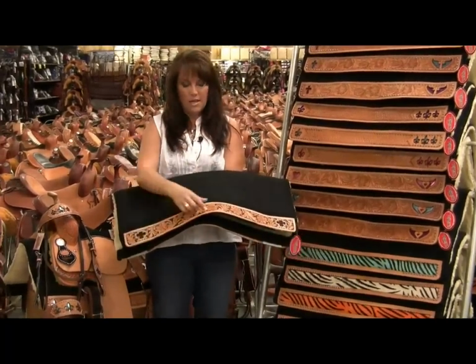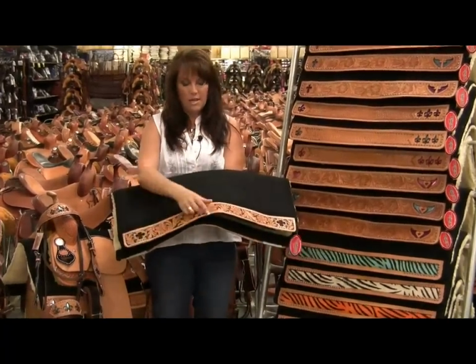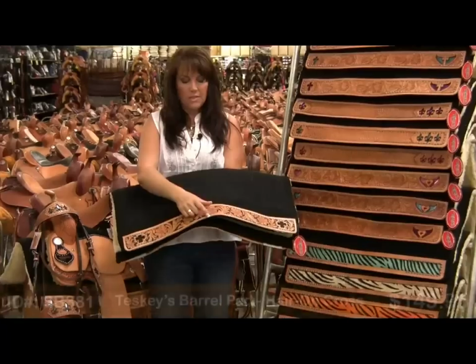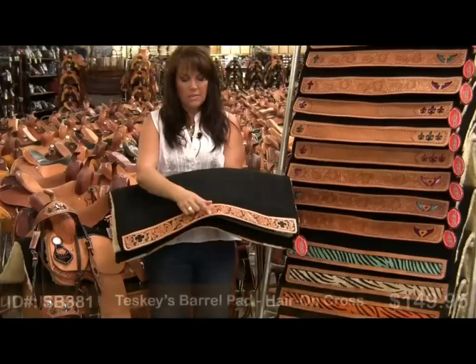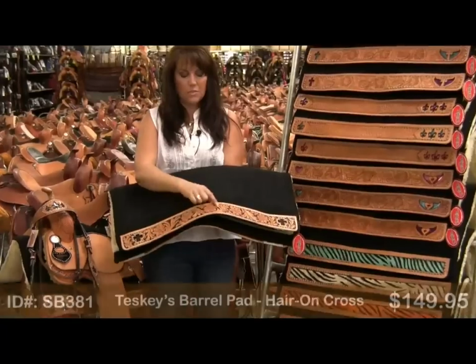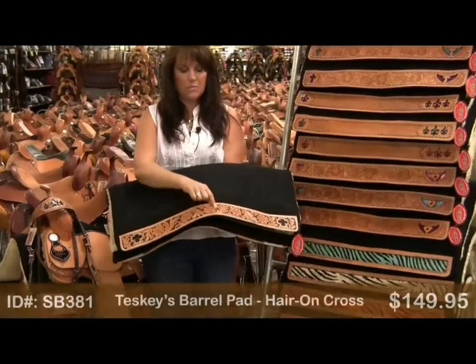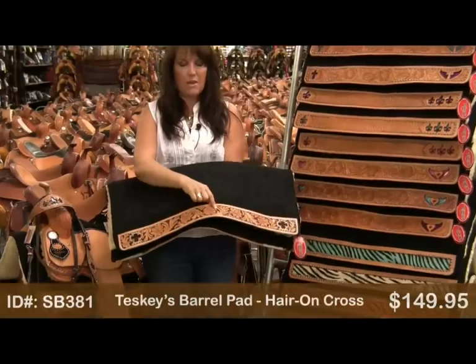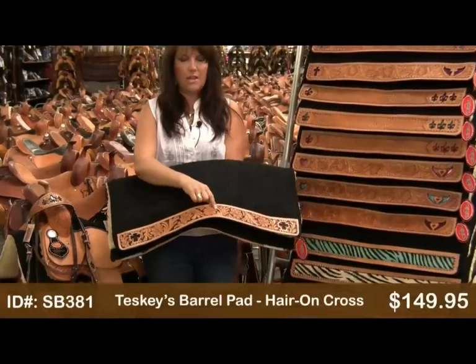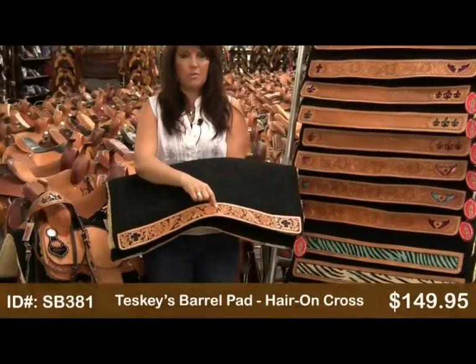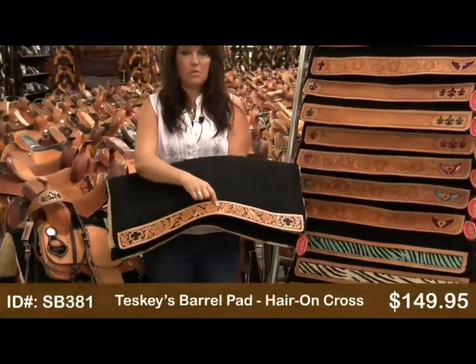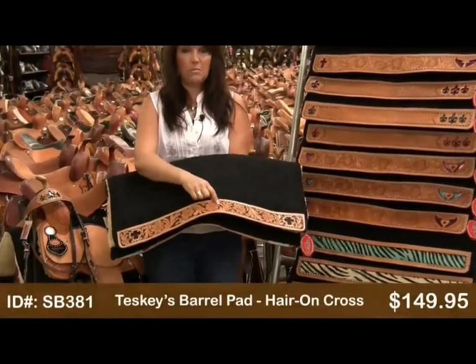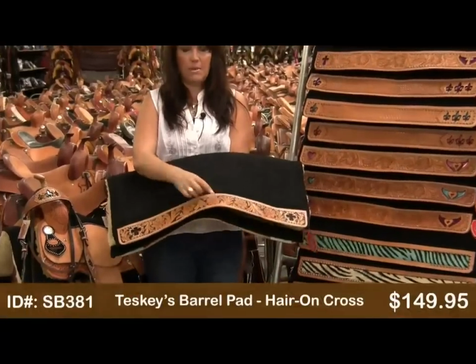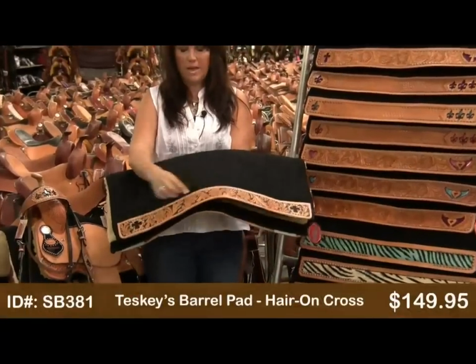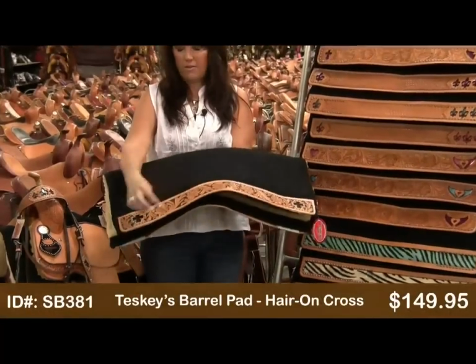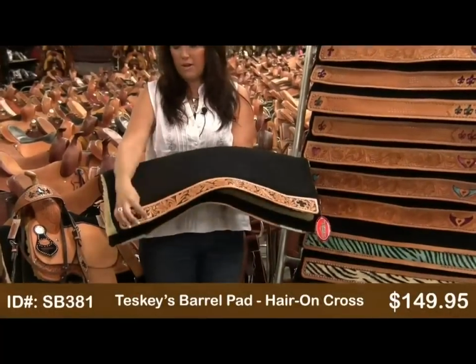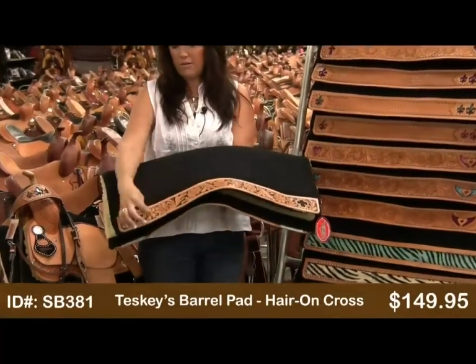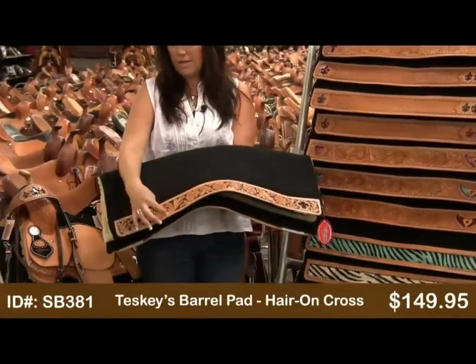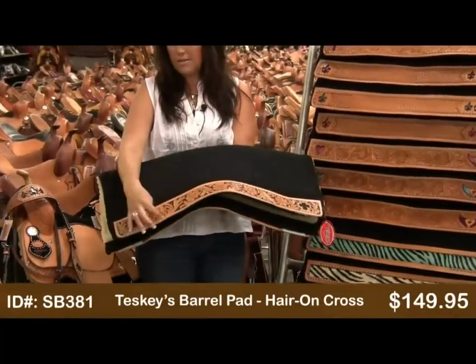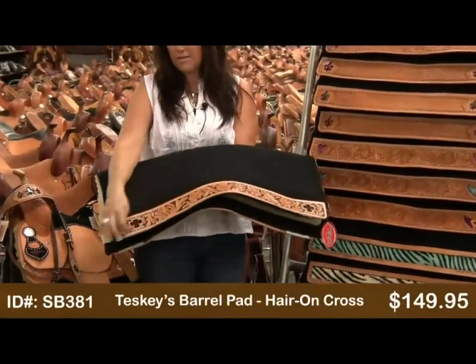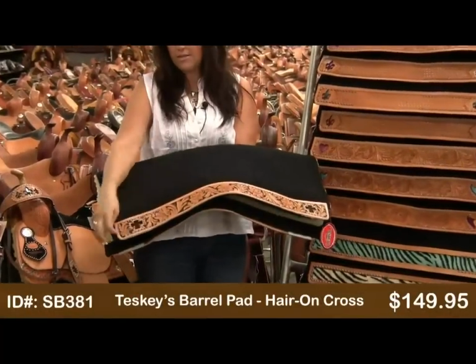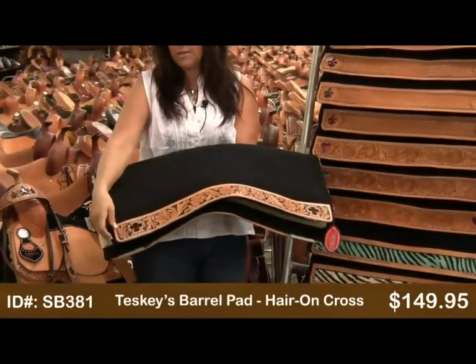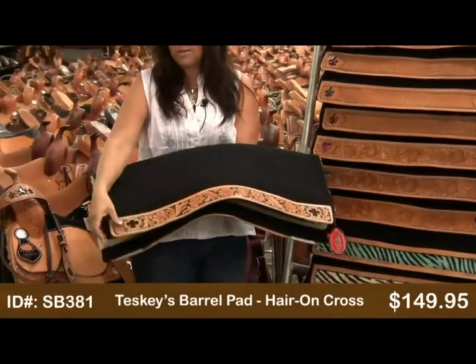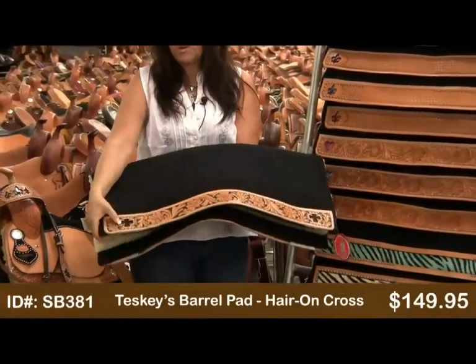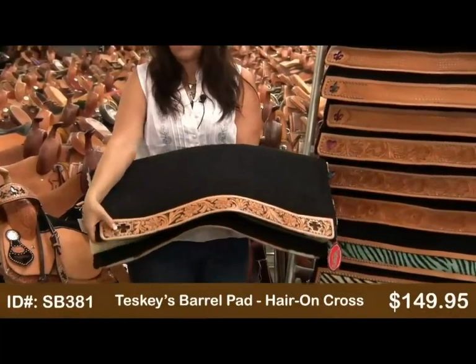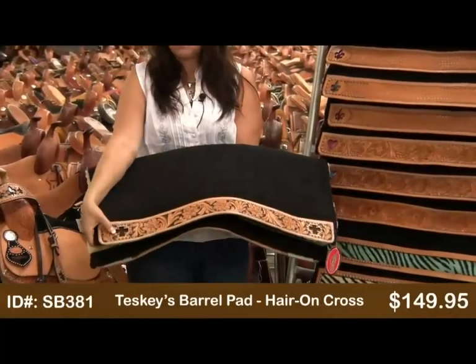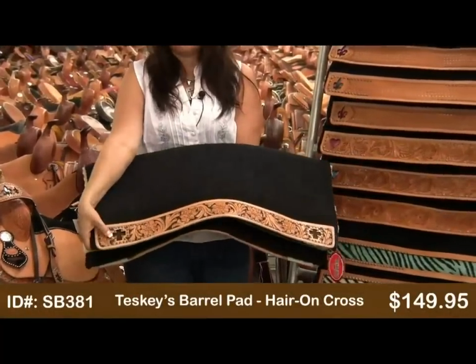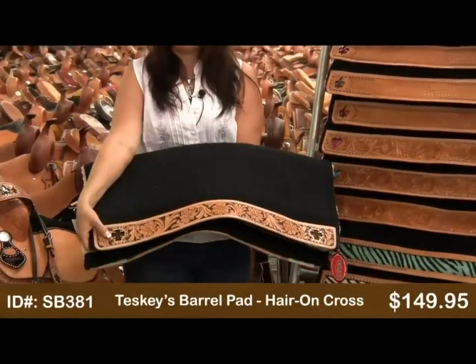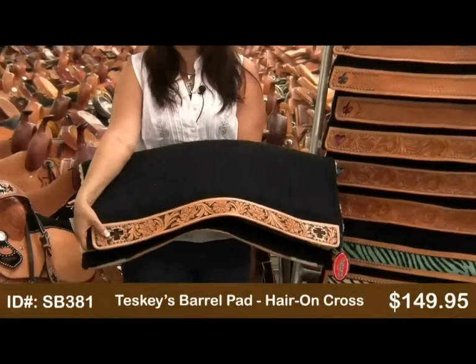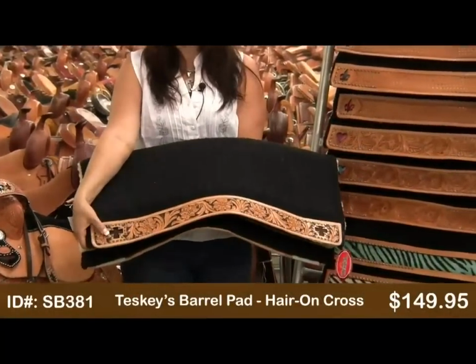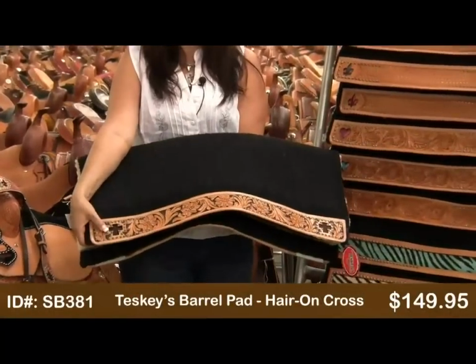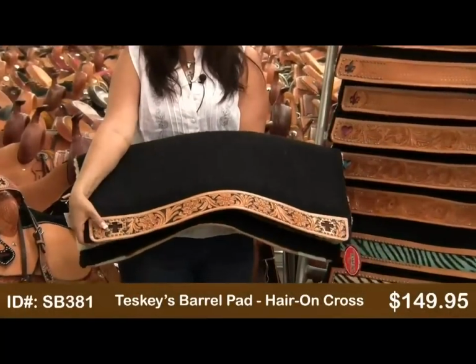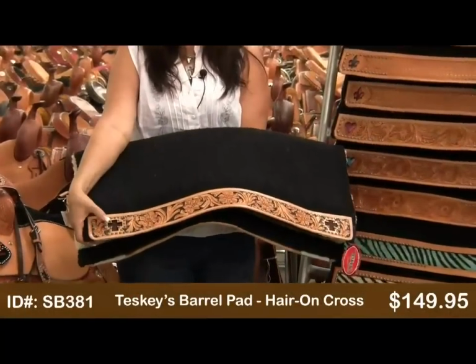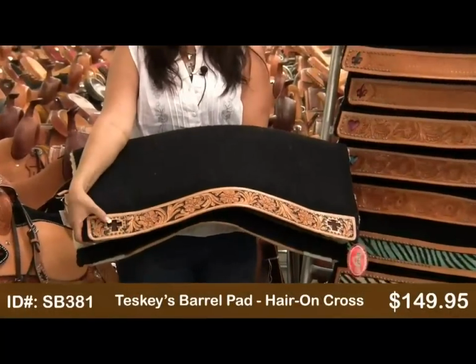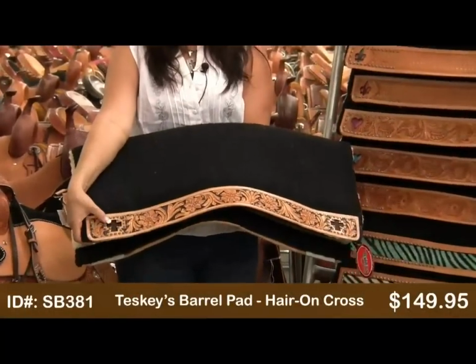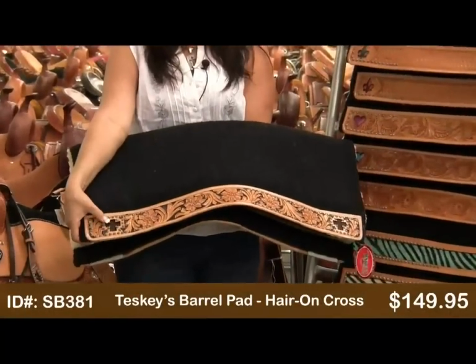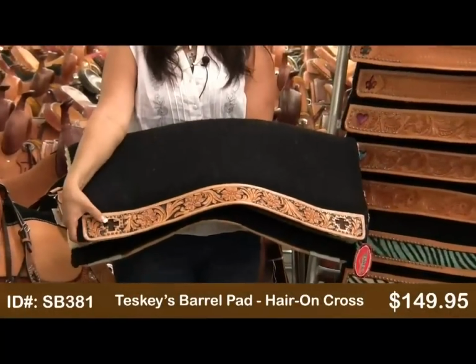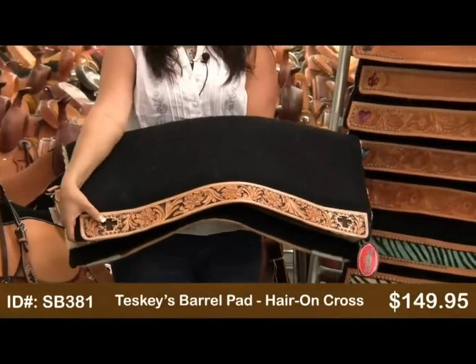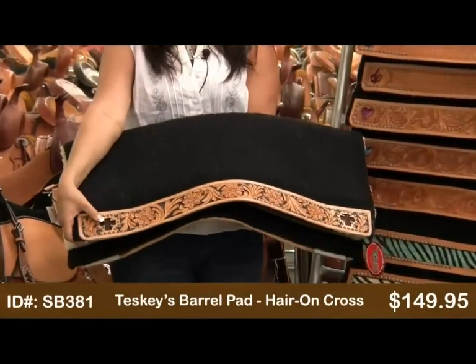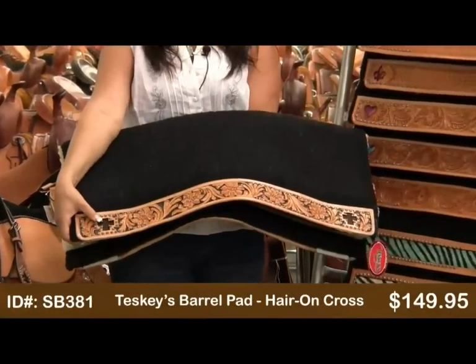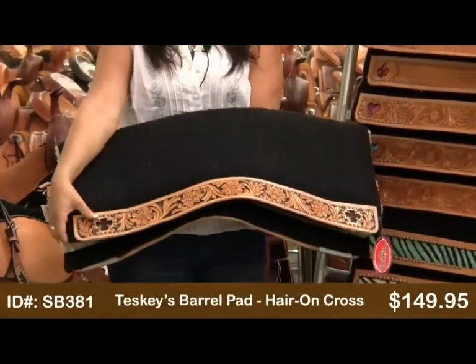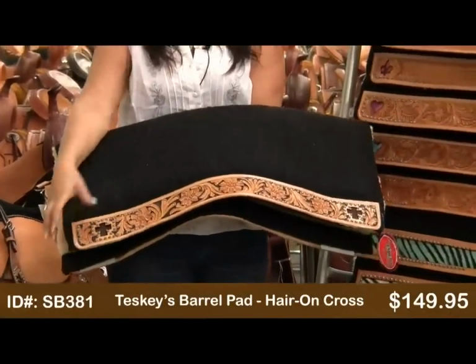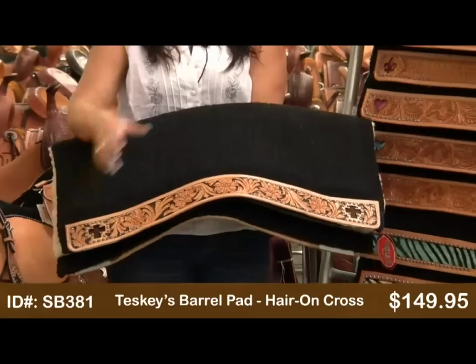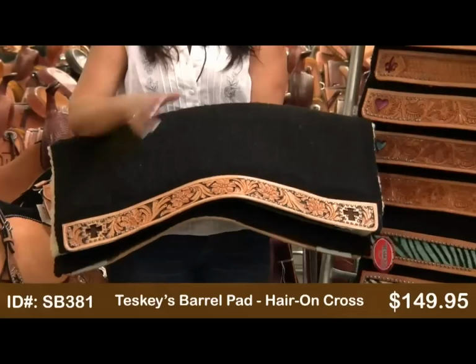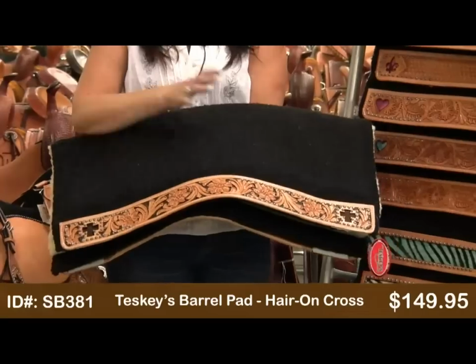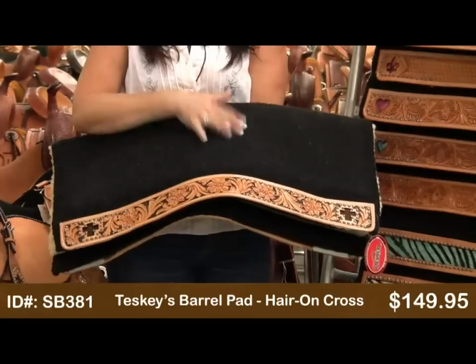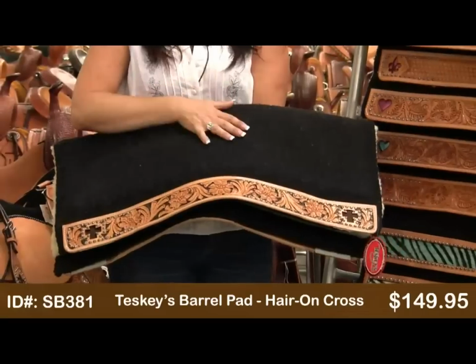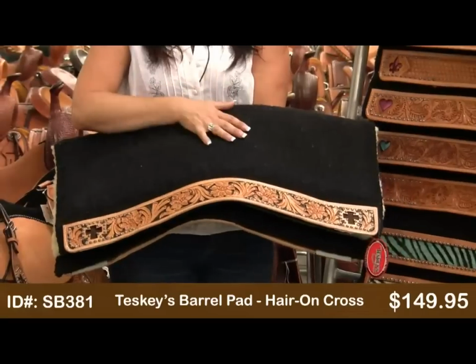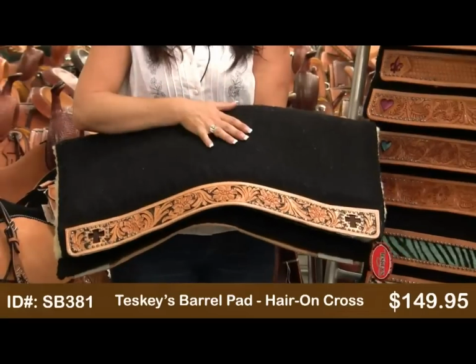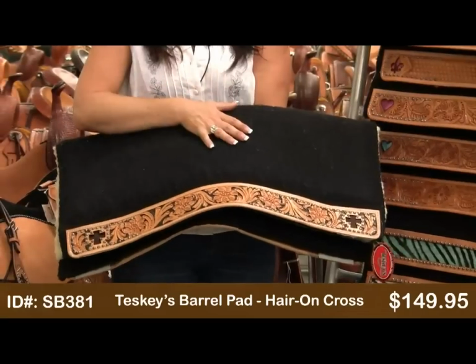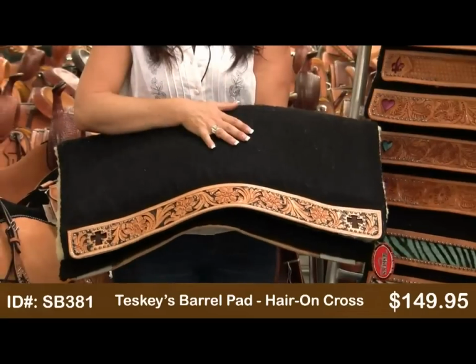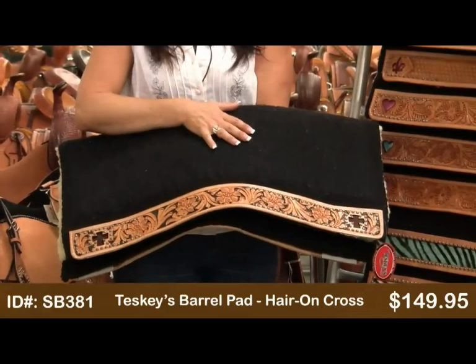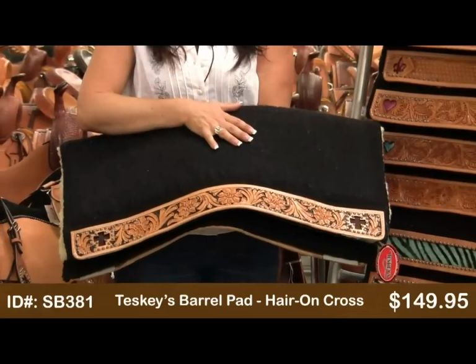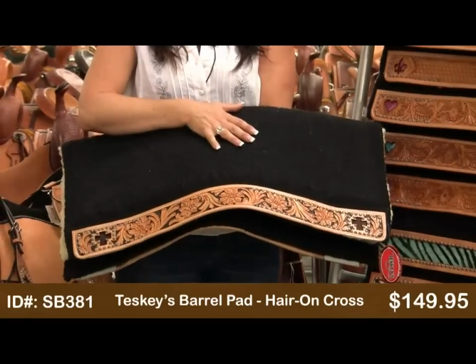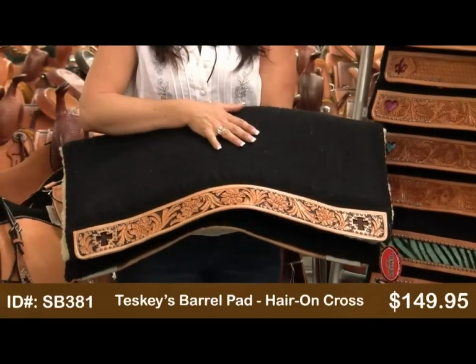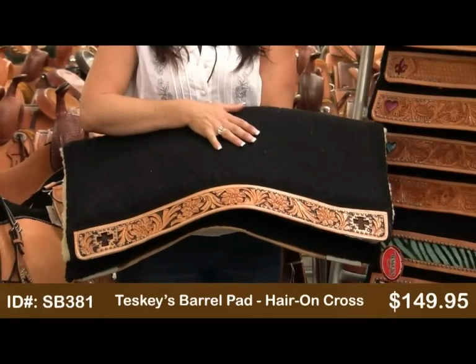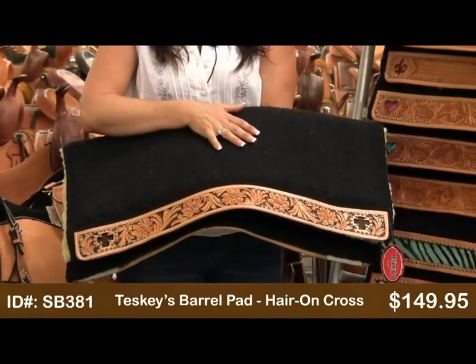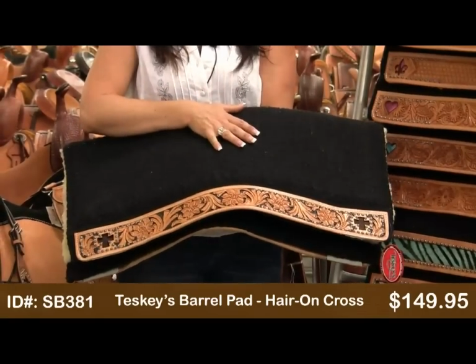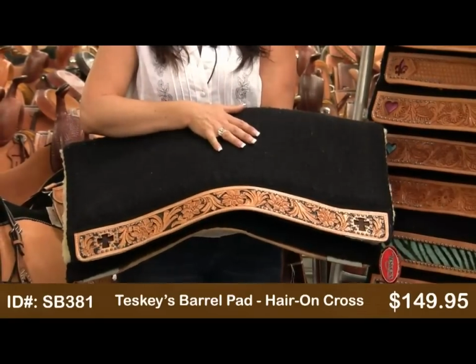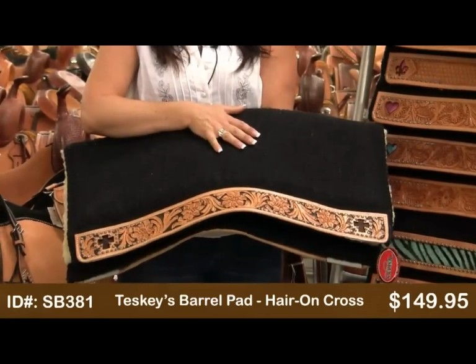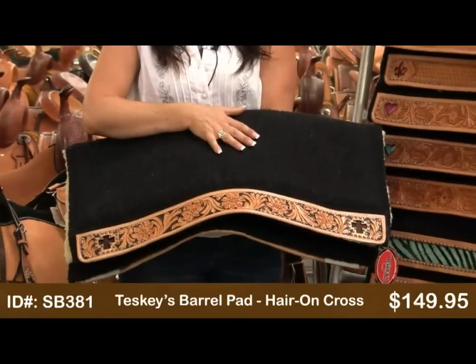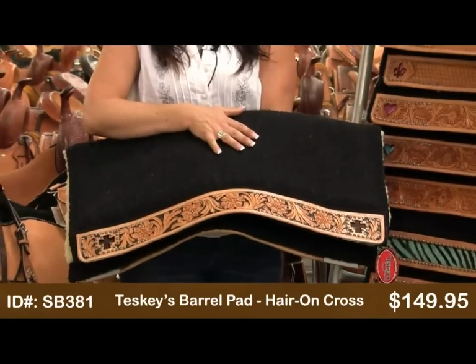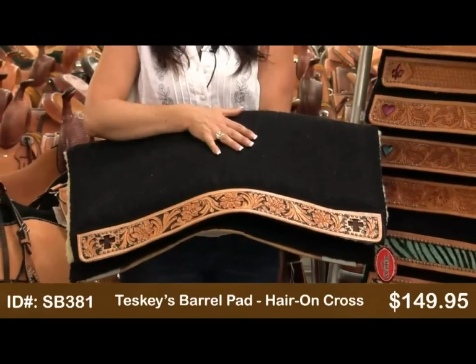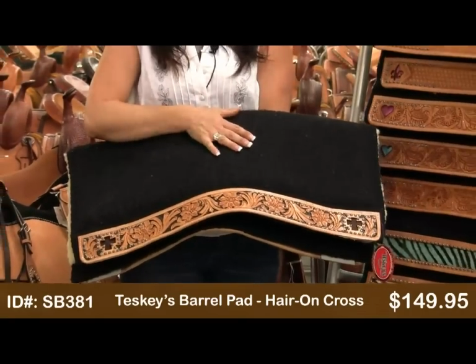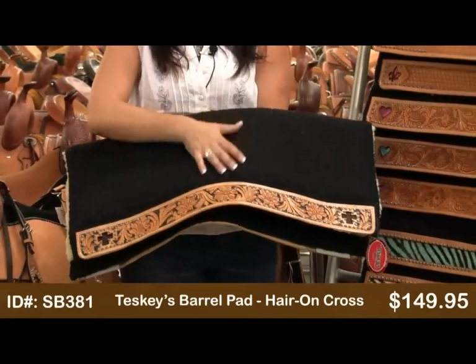This one's painted with the background, has the sunspots and the cross with the cowhide behind. This pad runs $149.95.